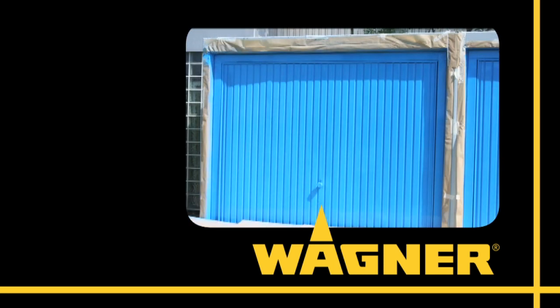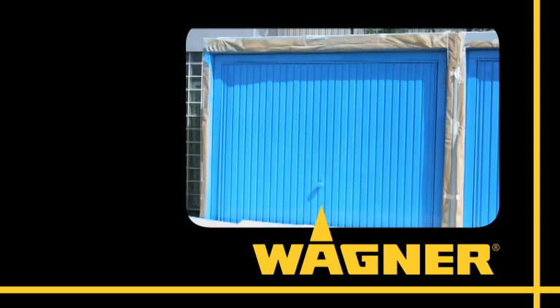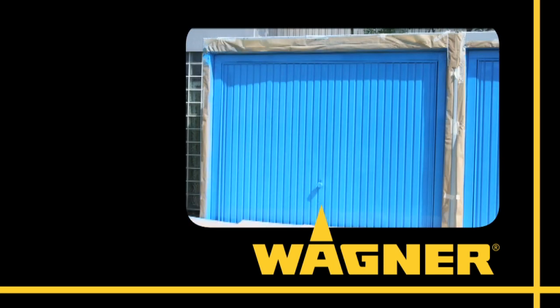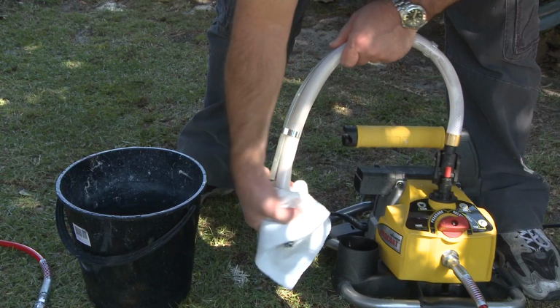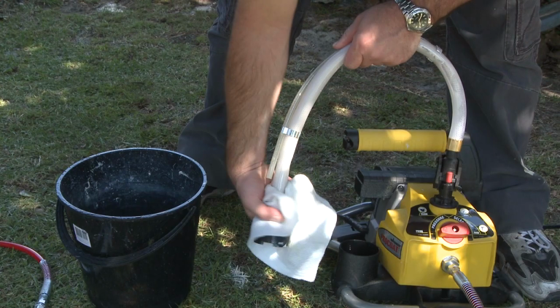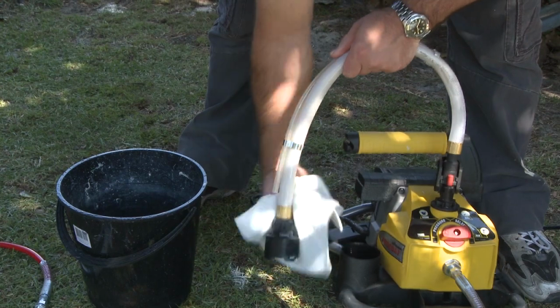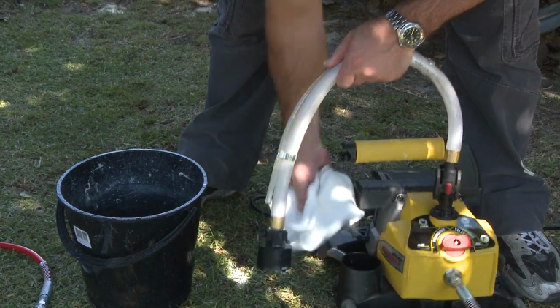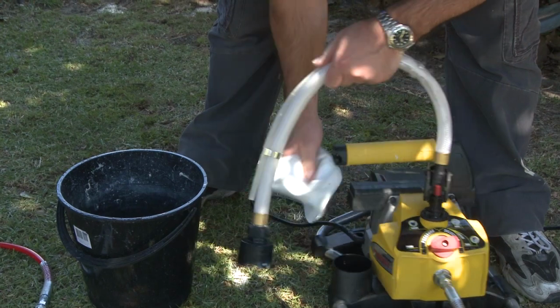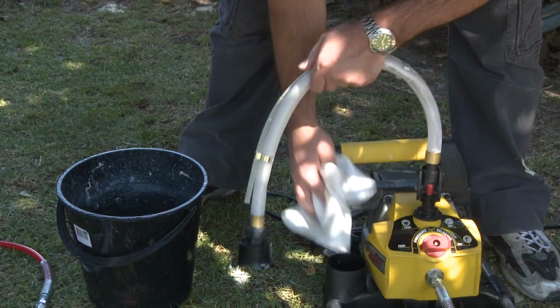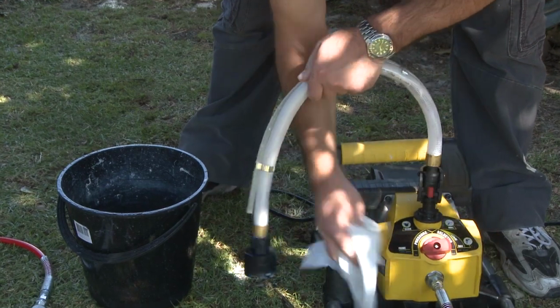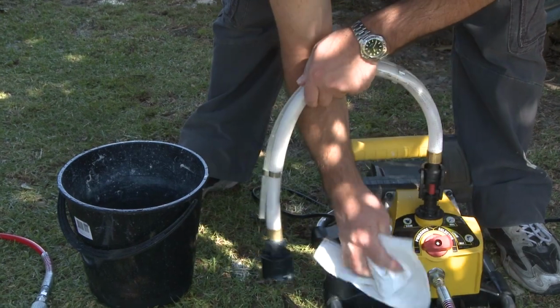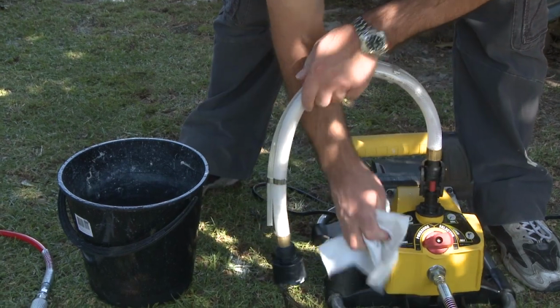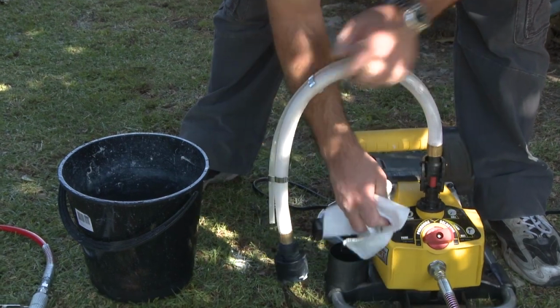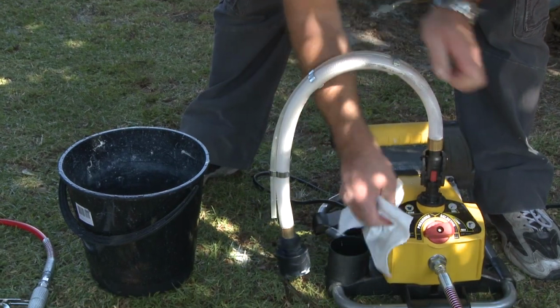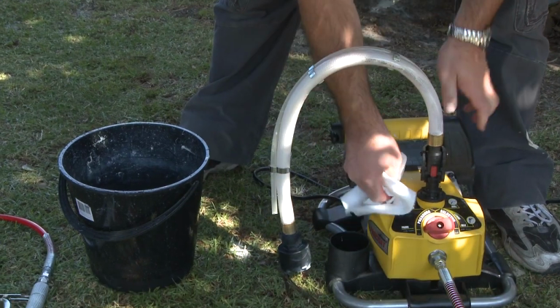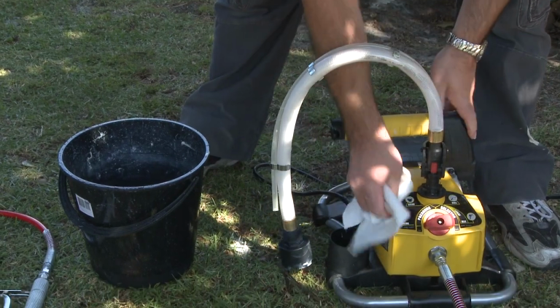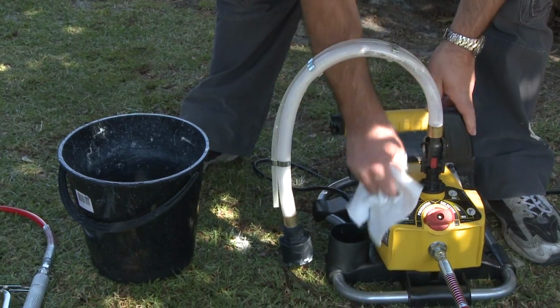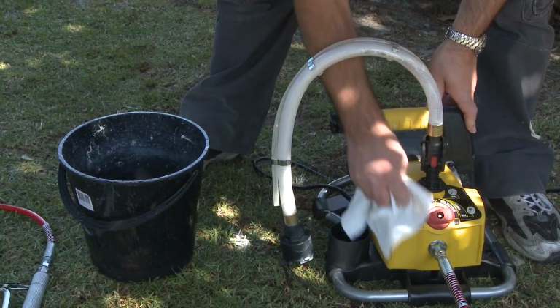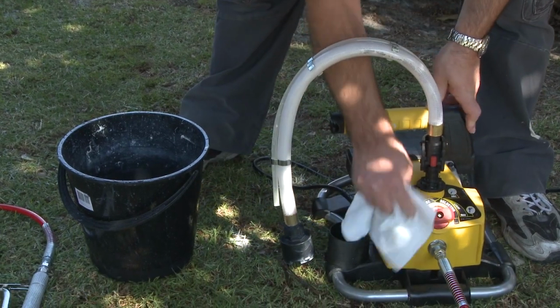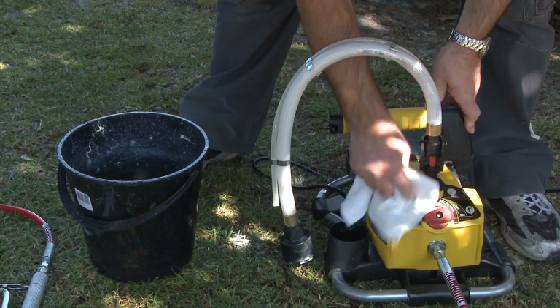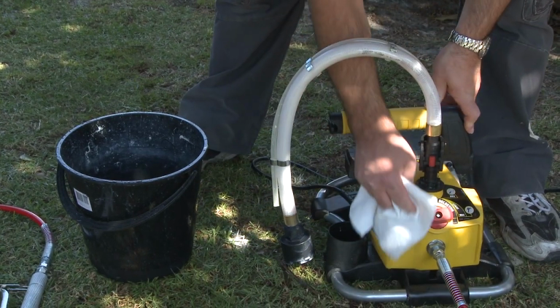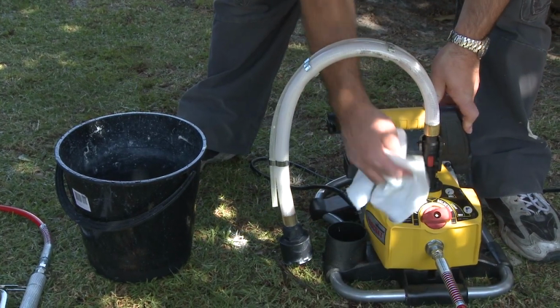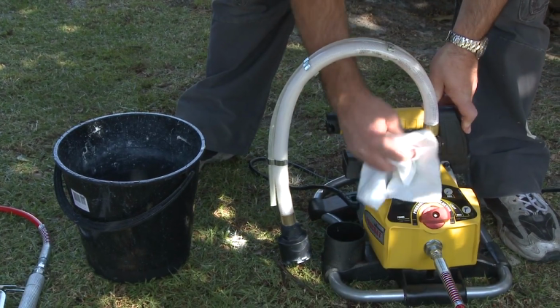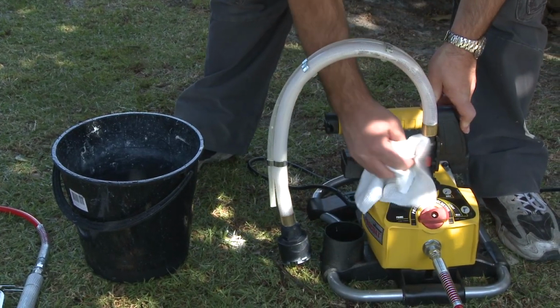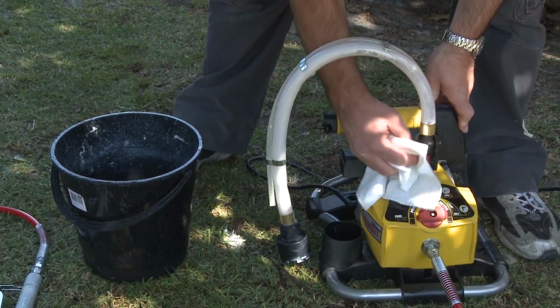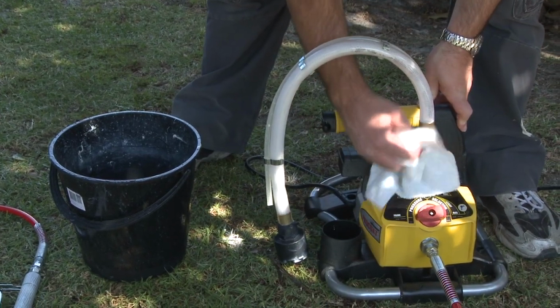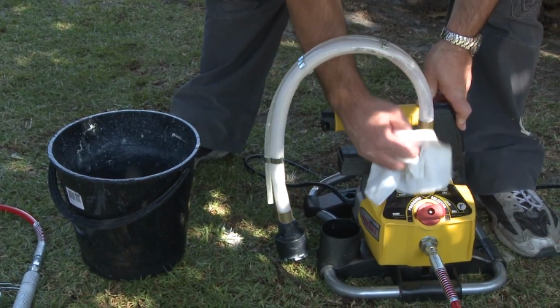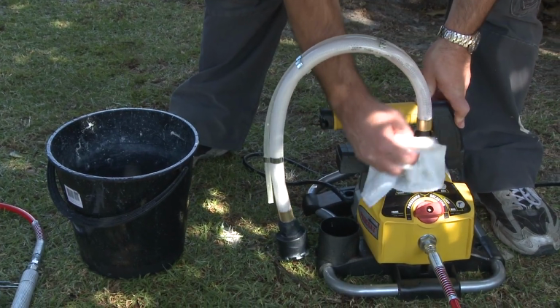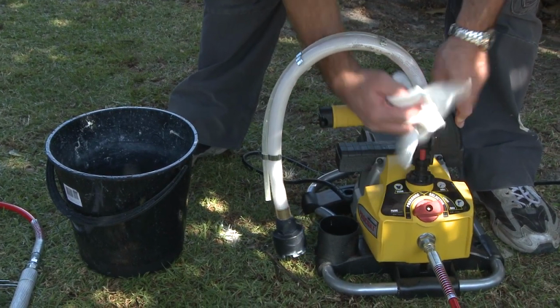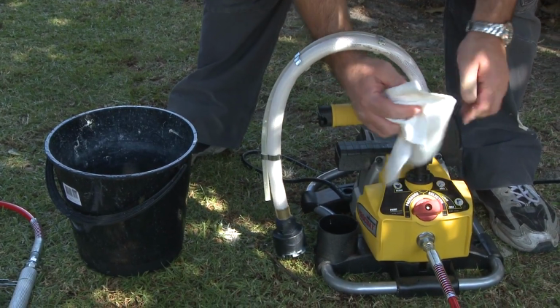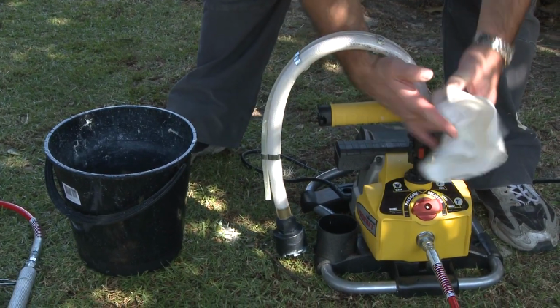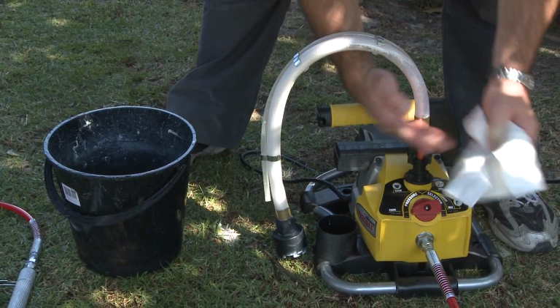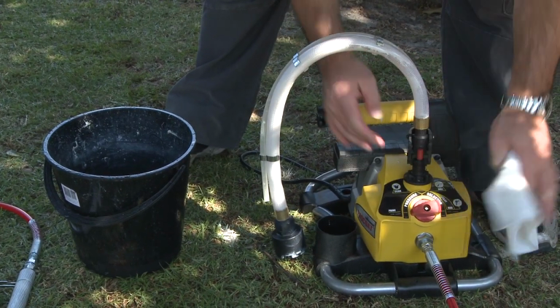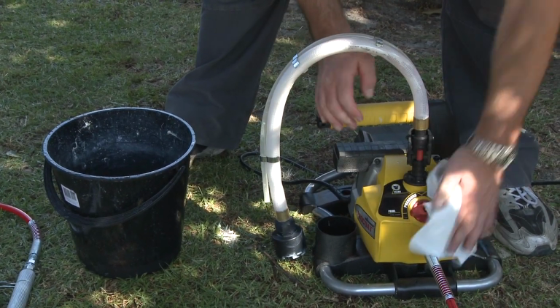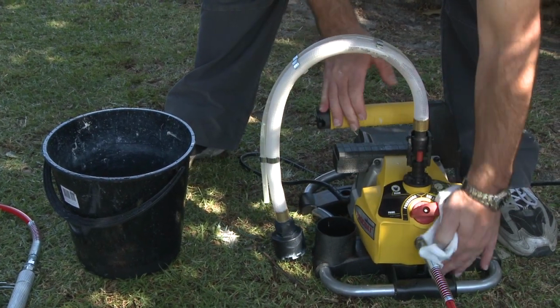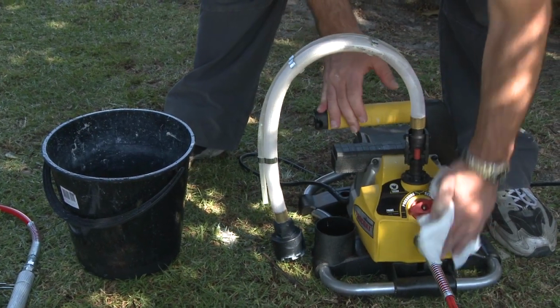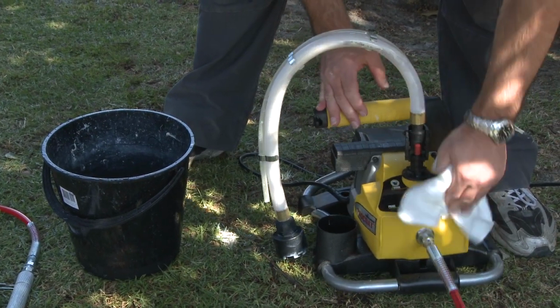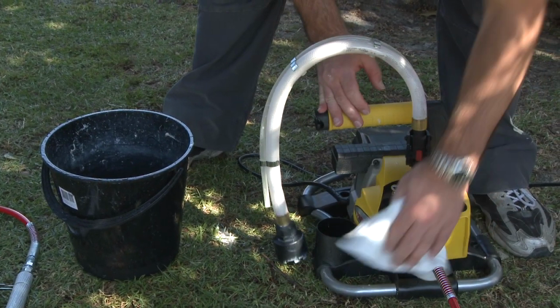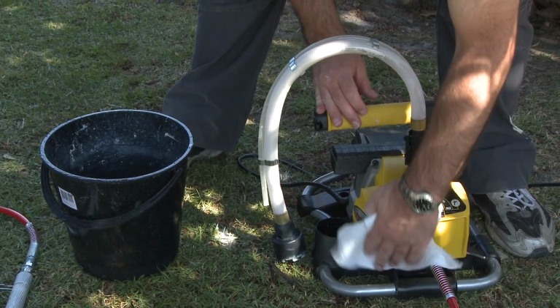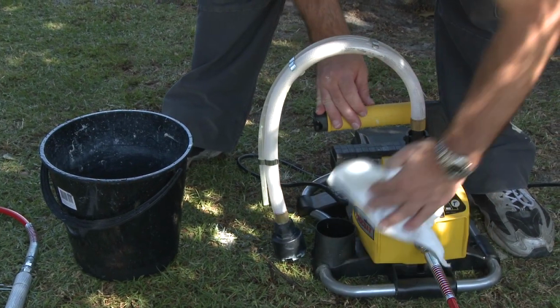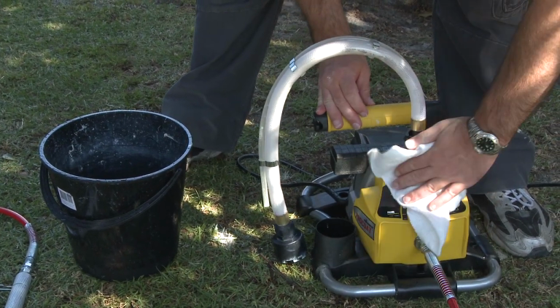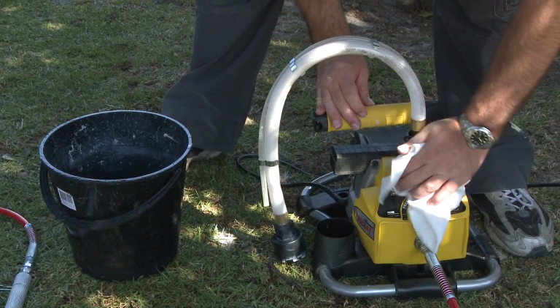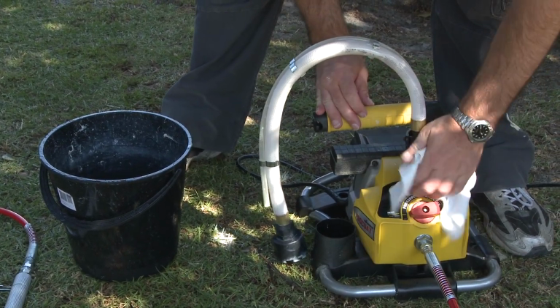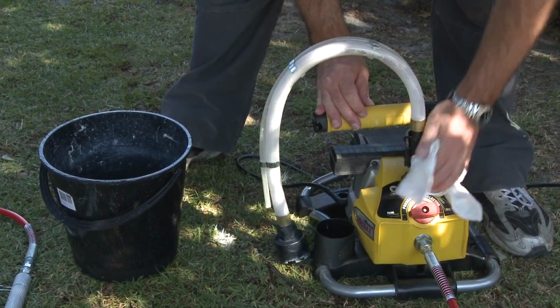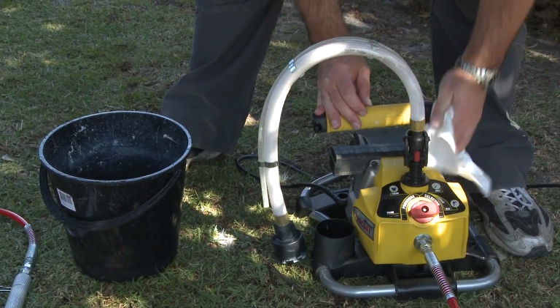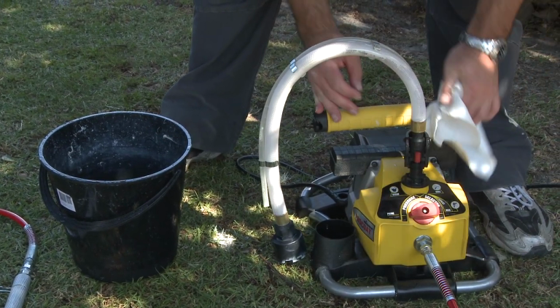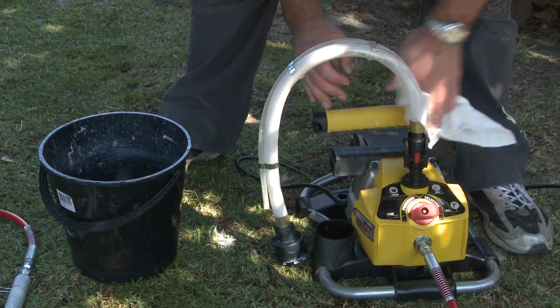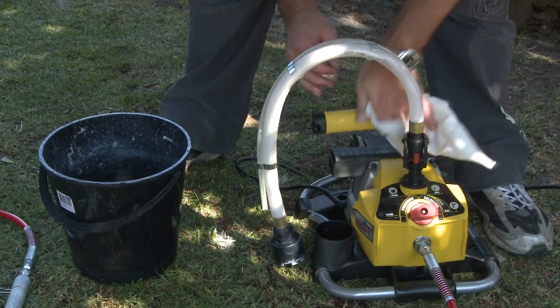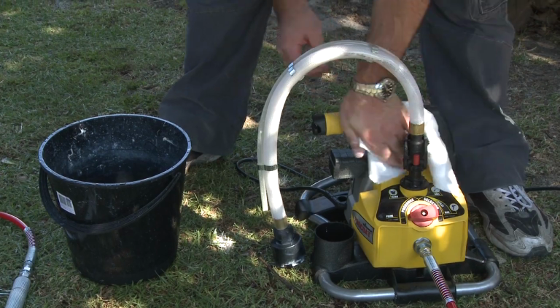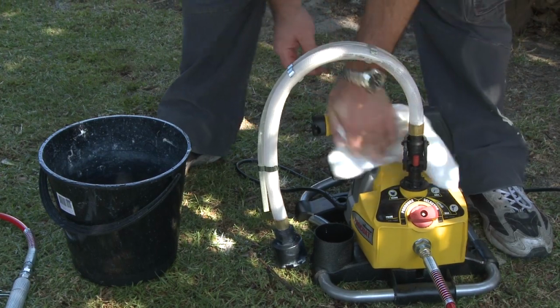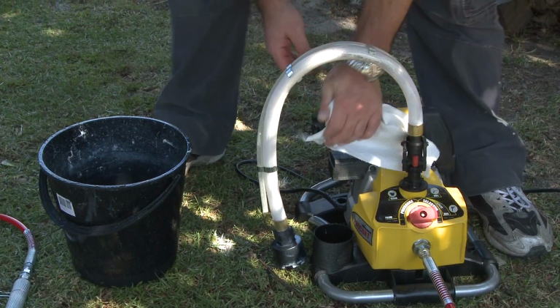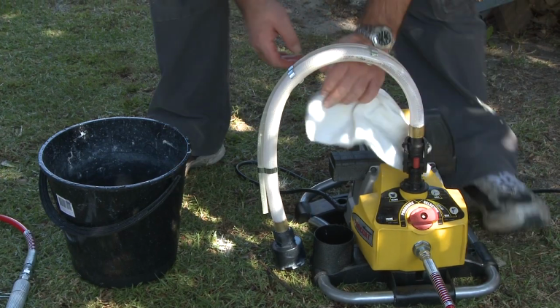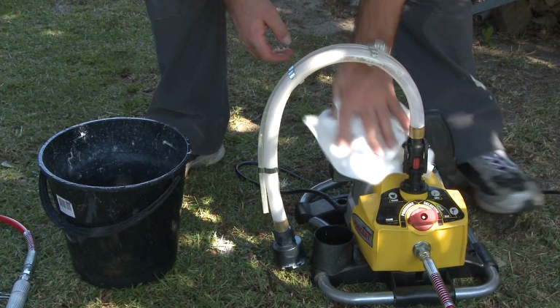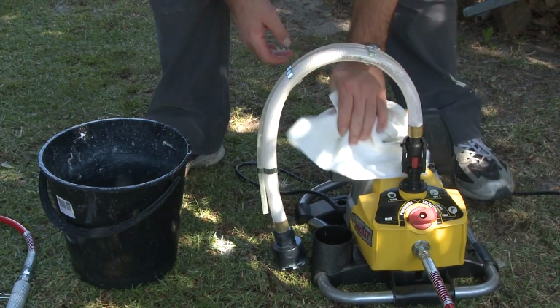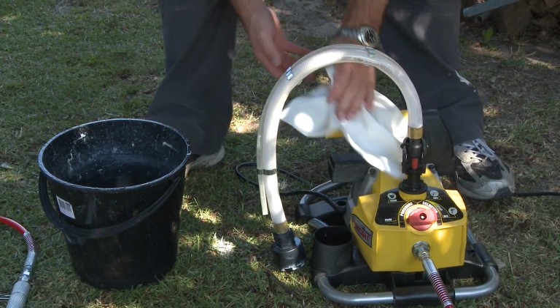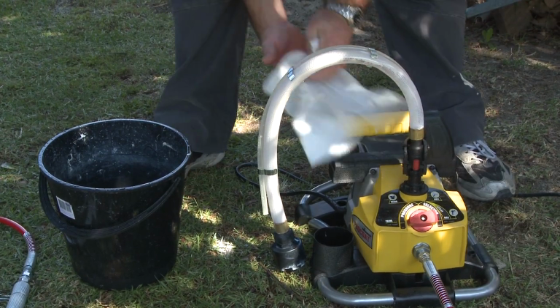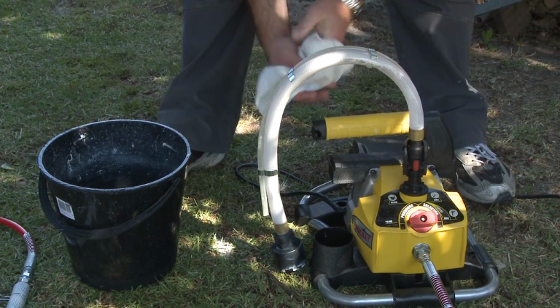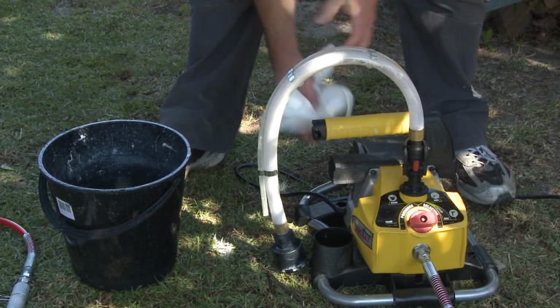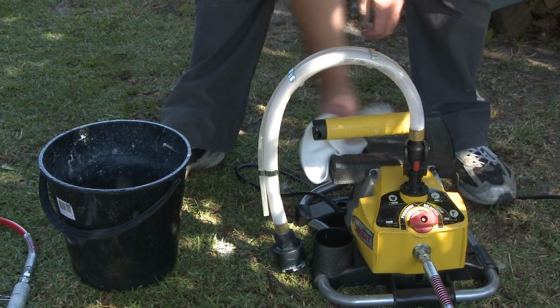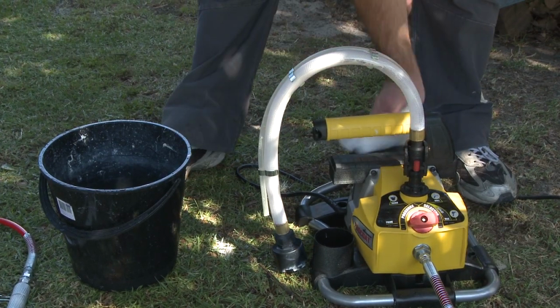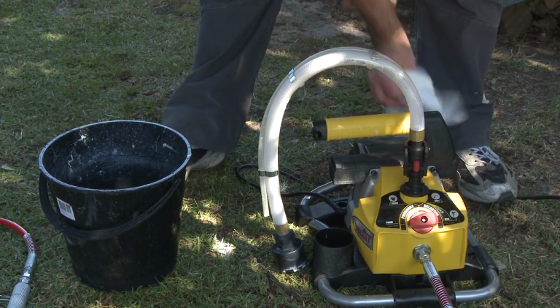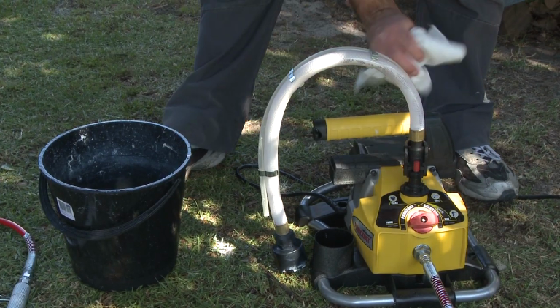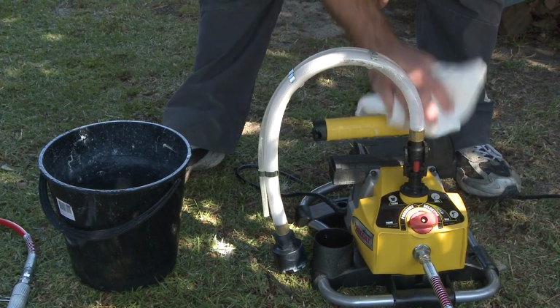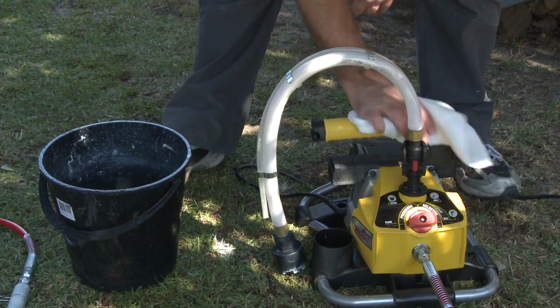One of the jobs DIYers hate the most is the dreaded cleanup. But the Pro Coat is as easy to clean as it is to use.